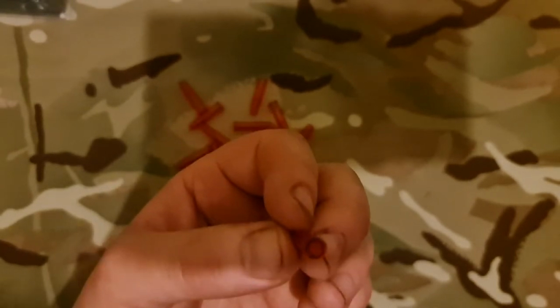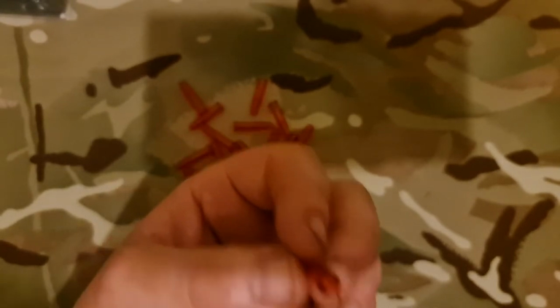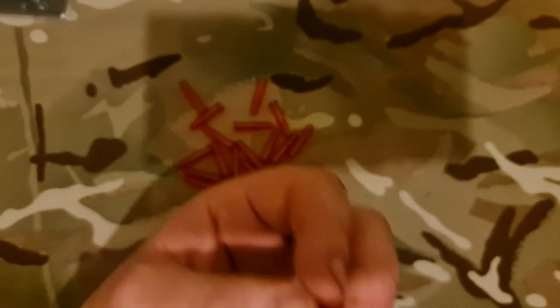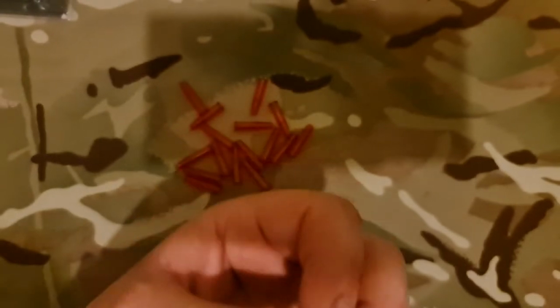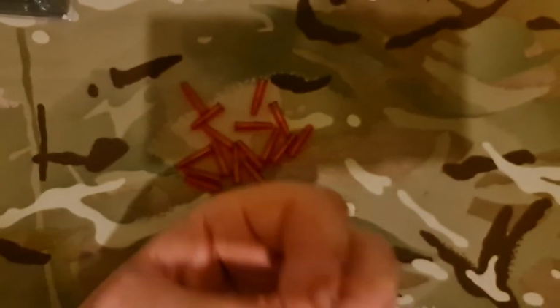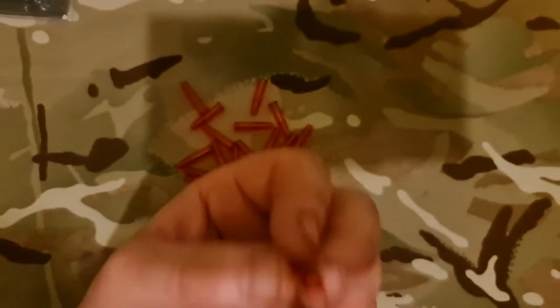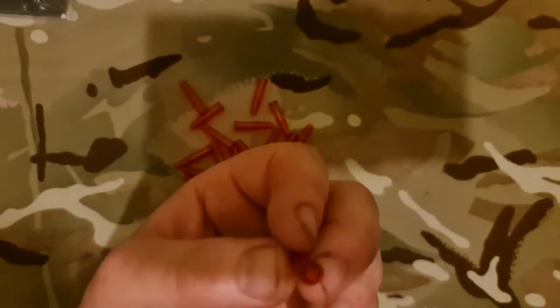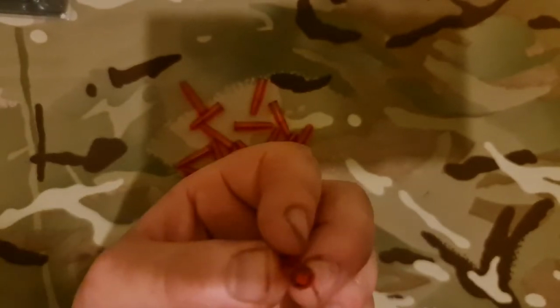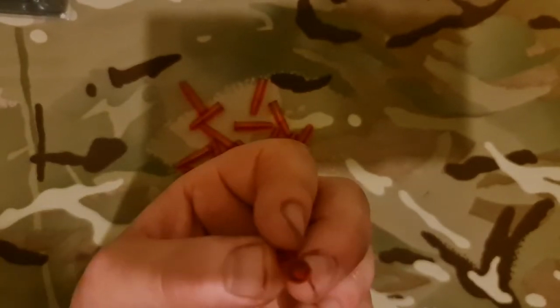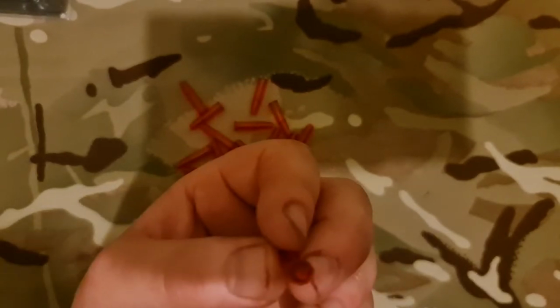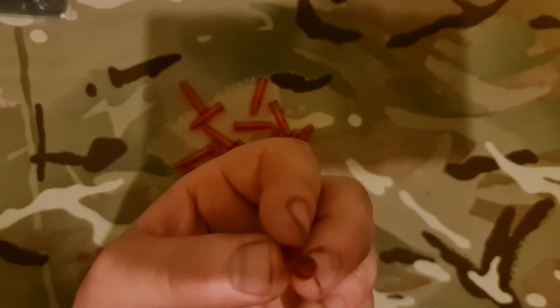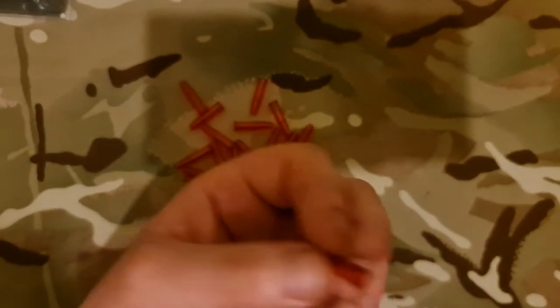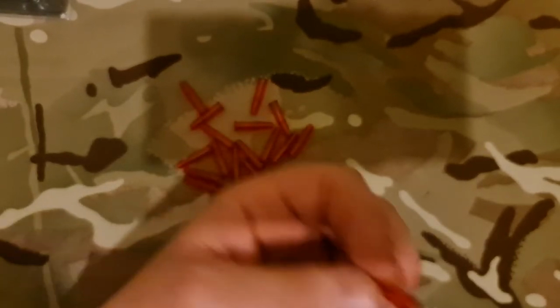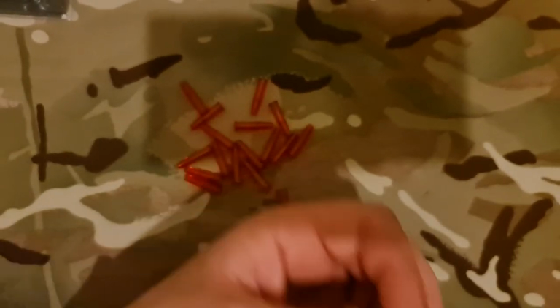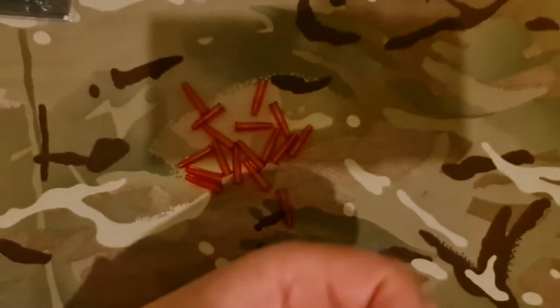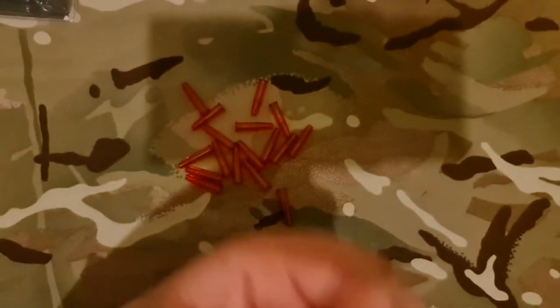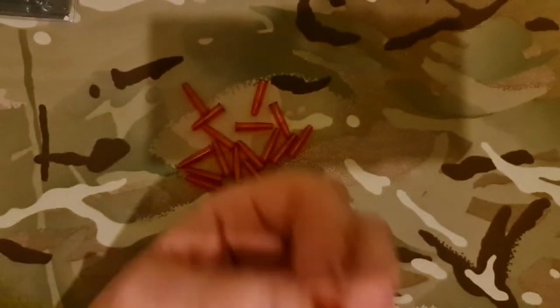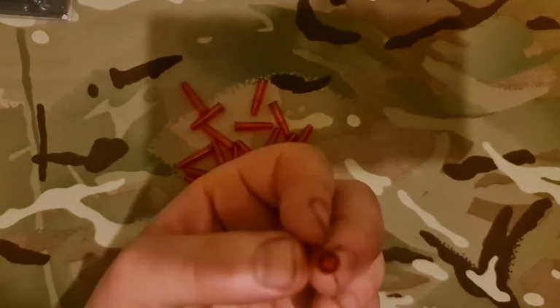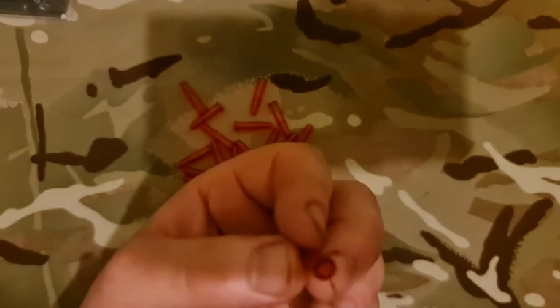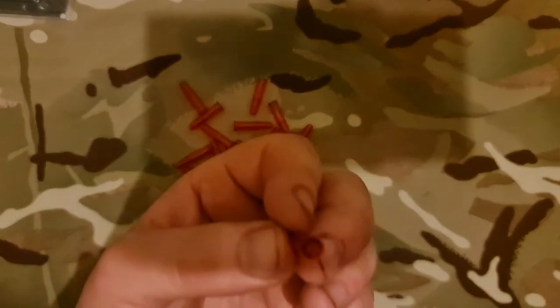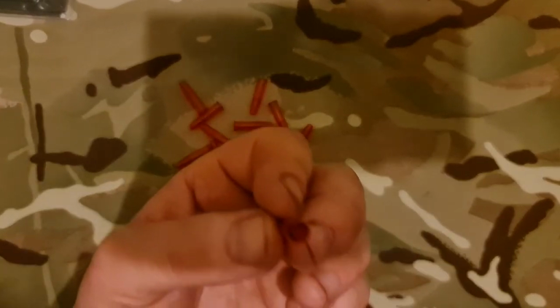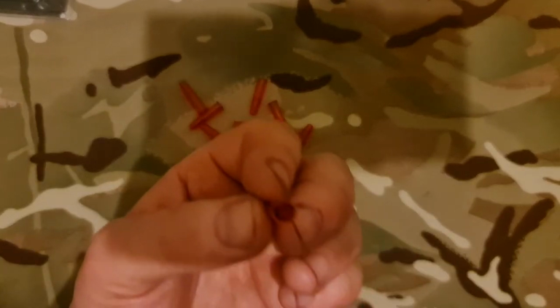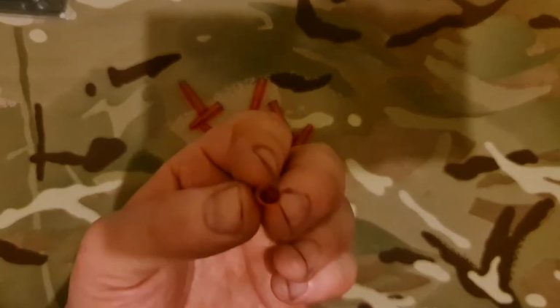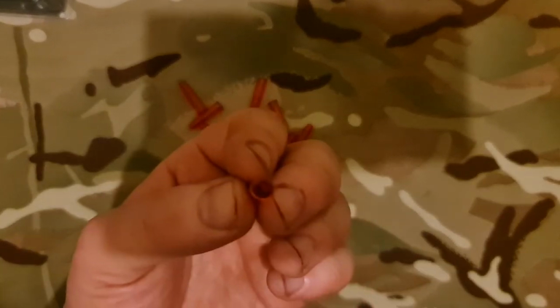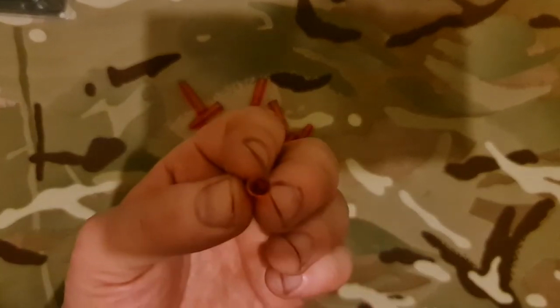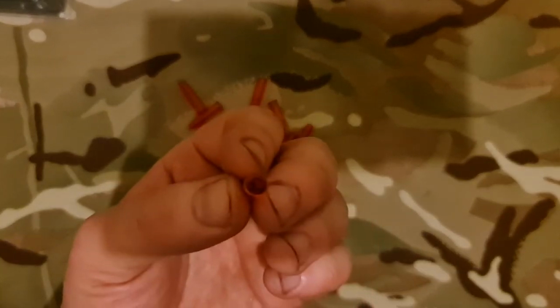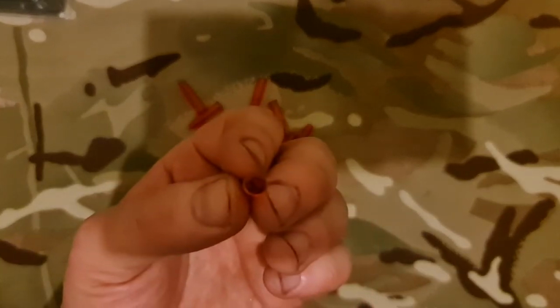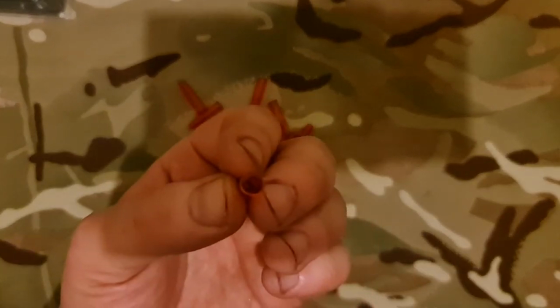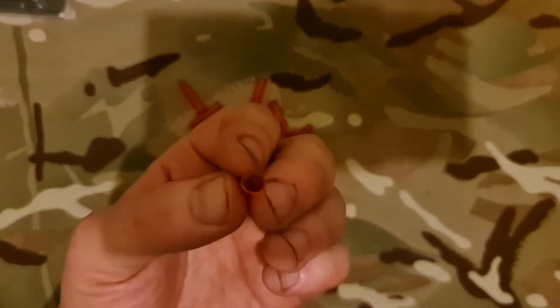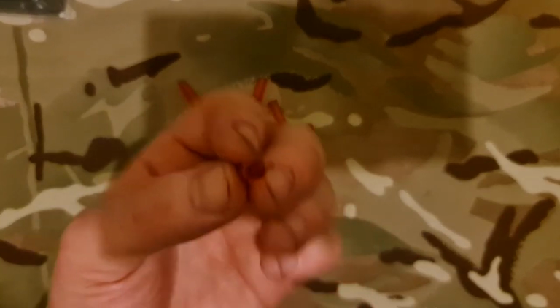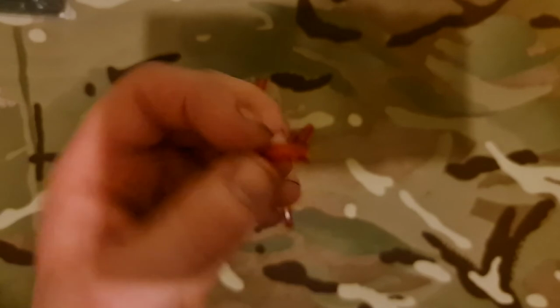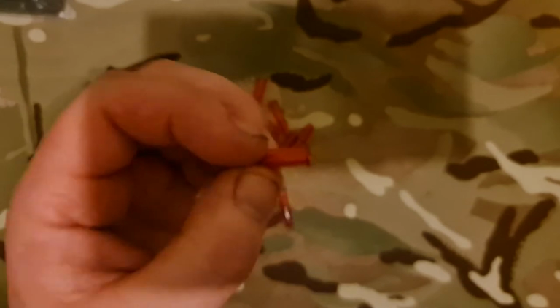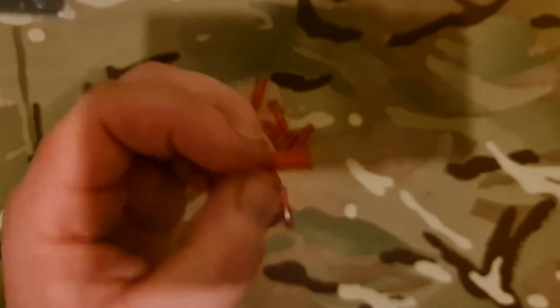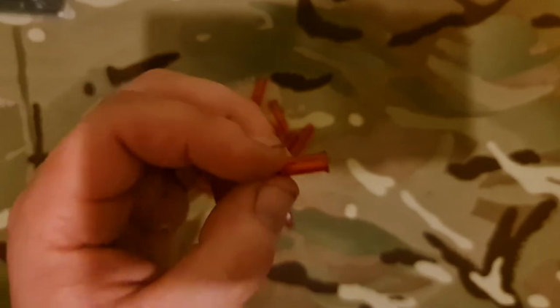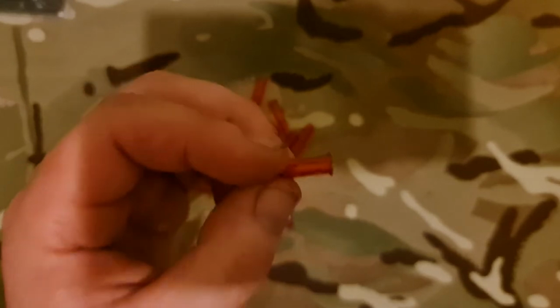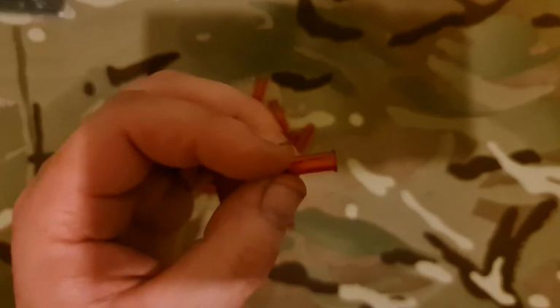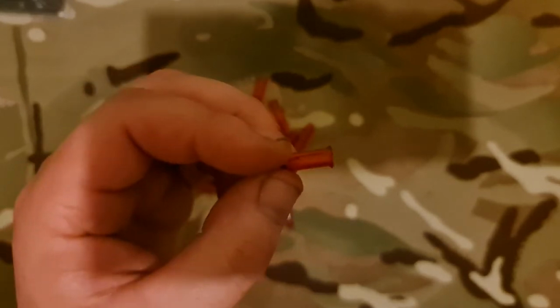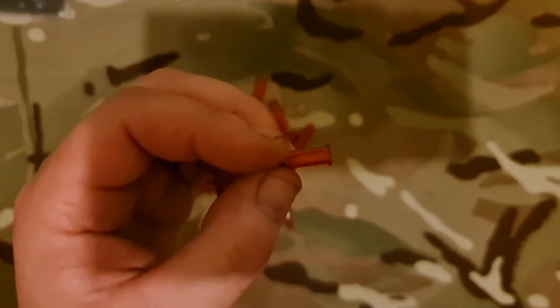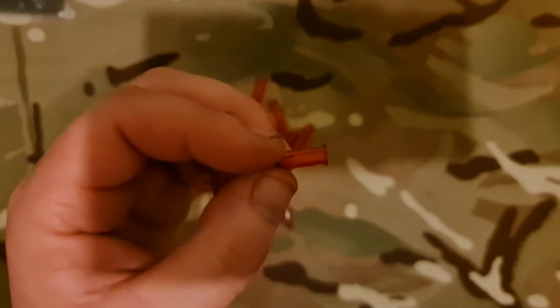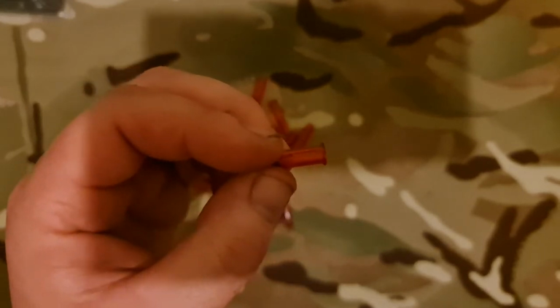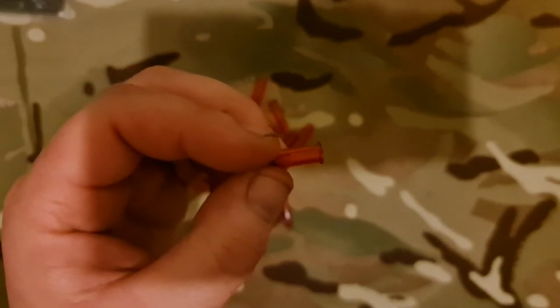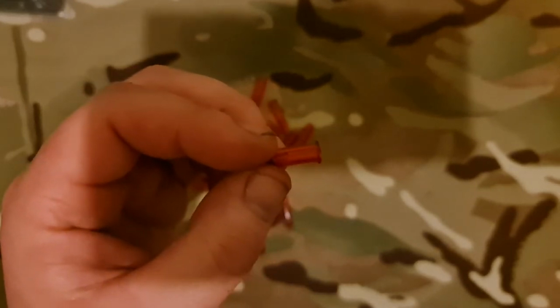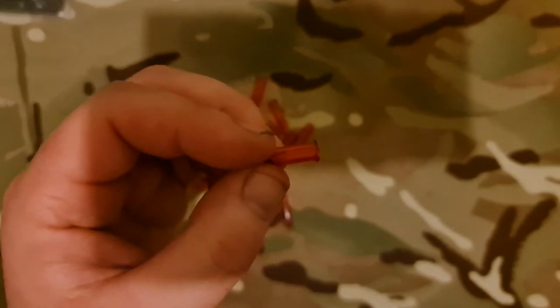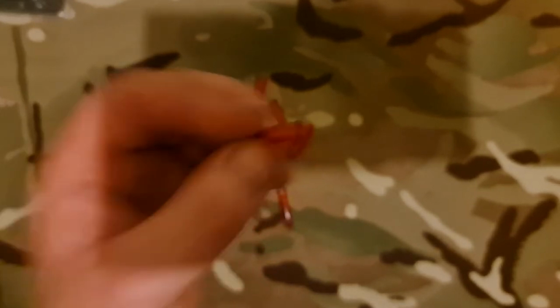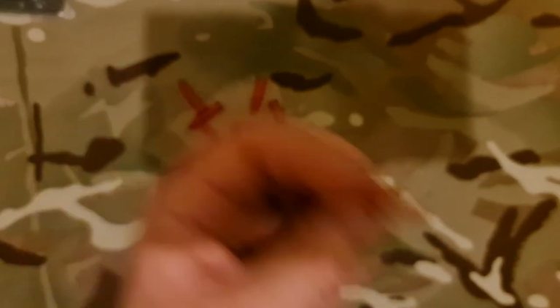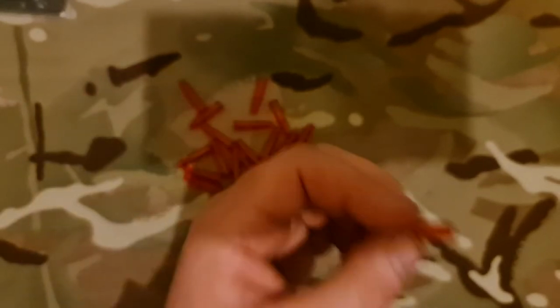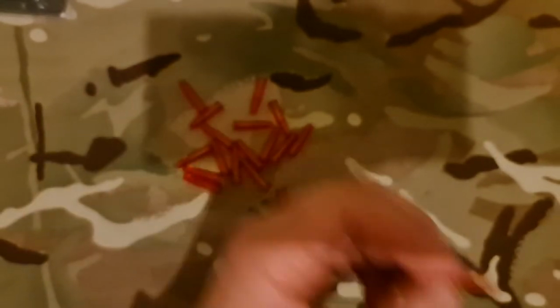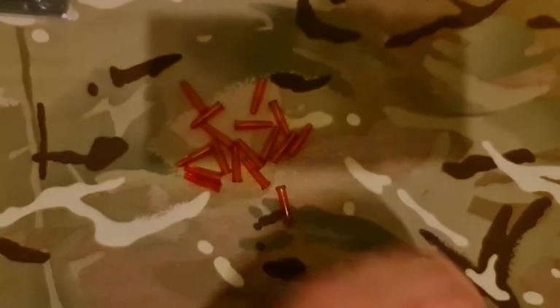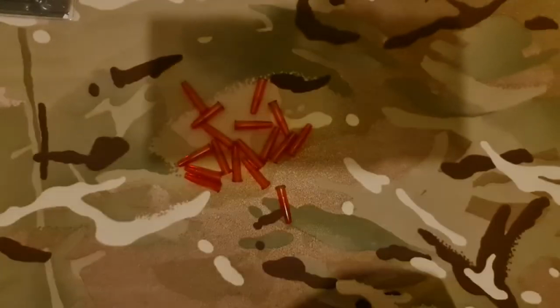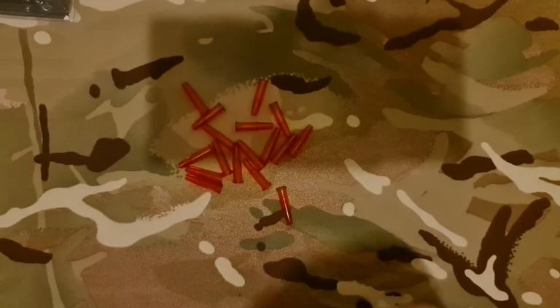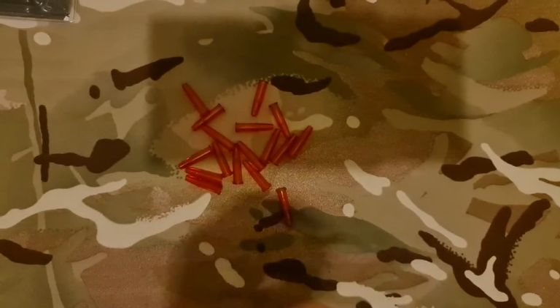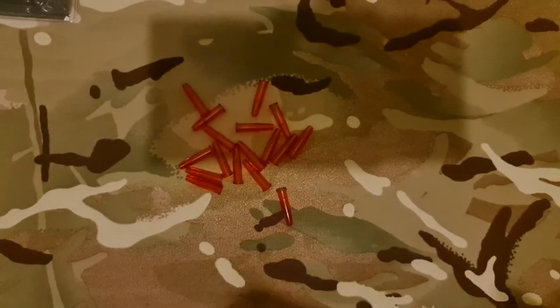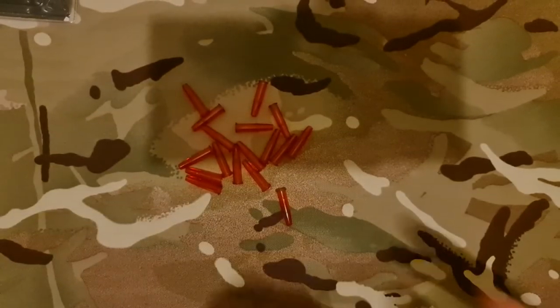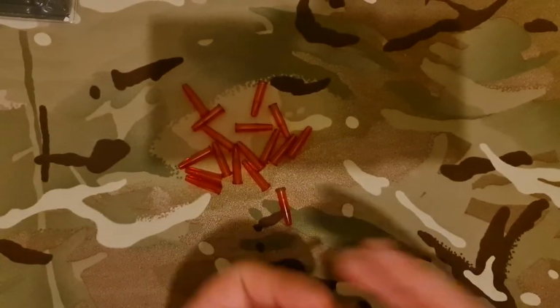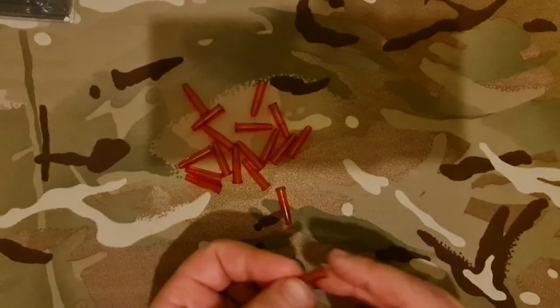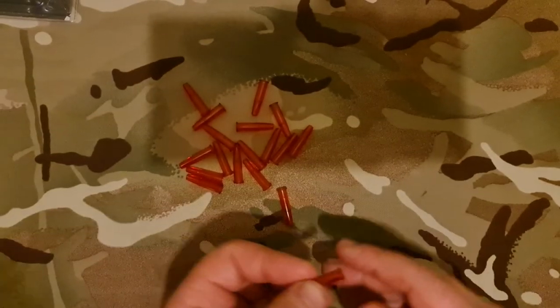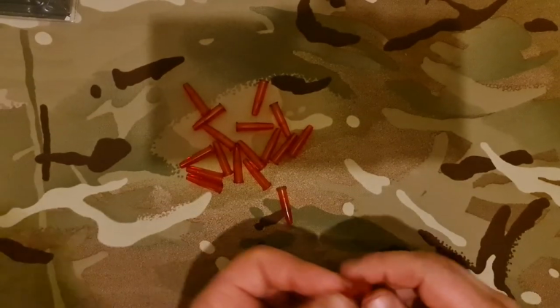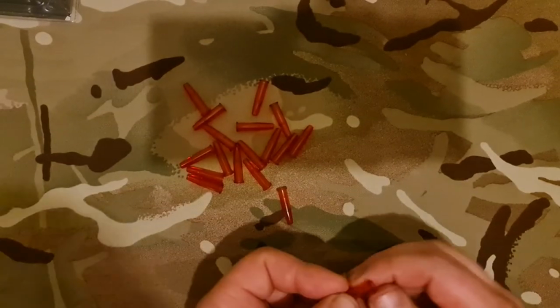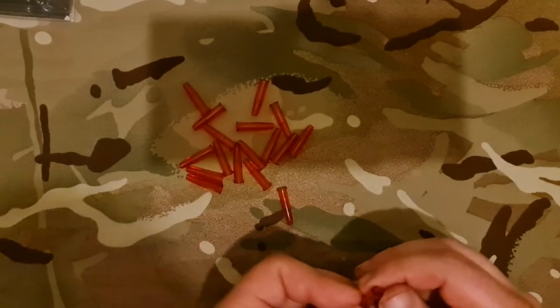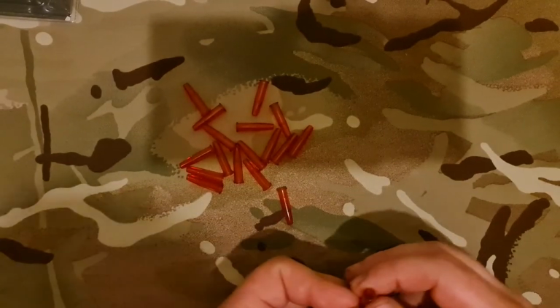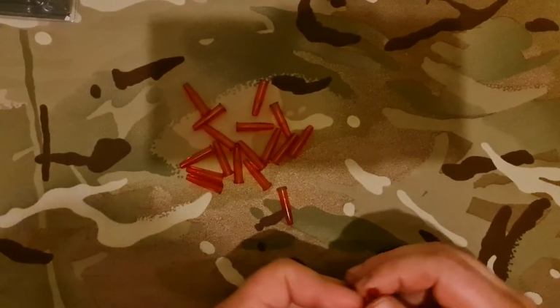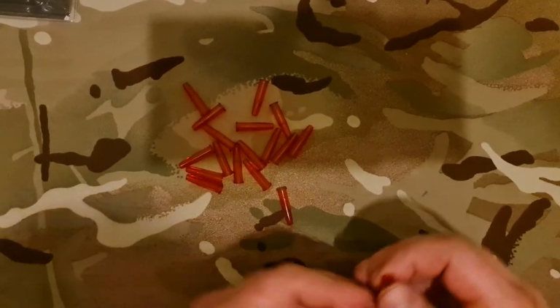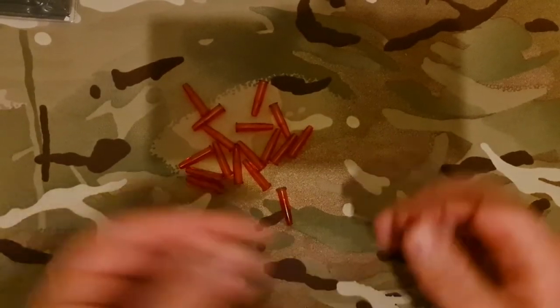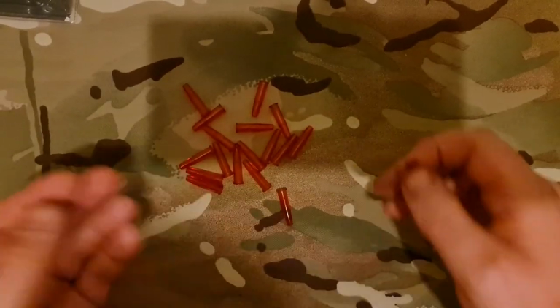You can use them for checking trigger pull, checking the weight of the trigger, teaching proper trigger discipline, proper follow-through, and so on.